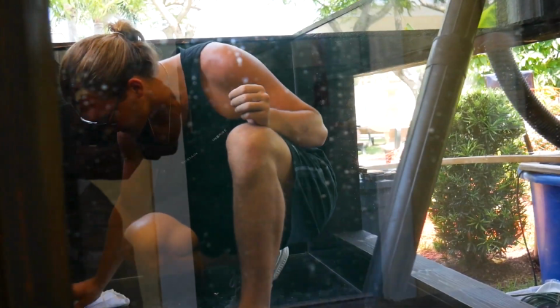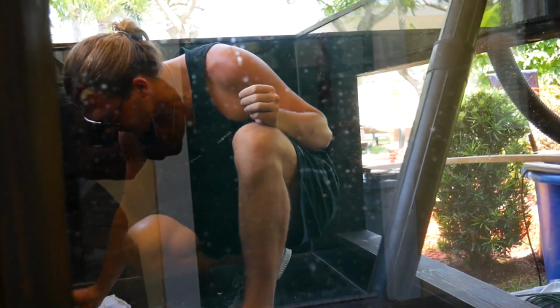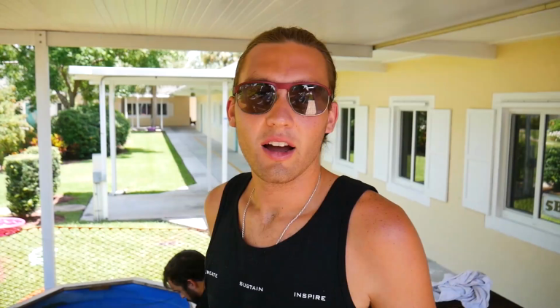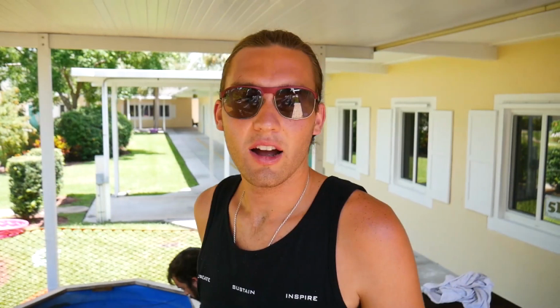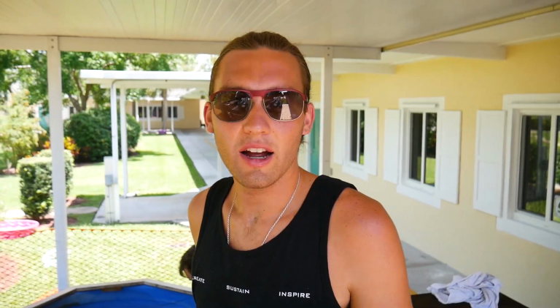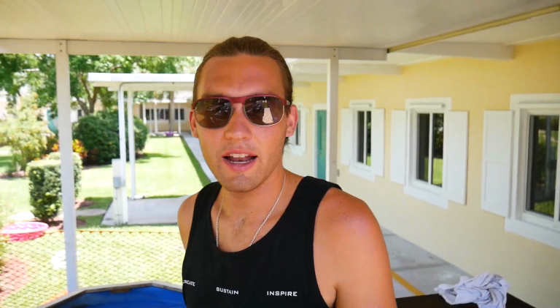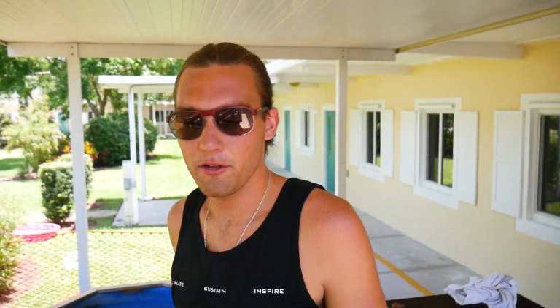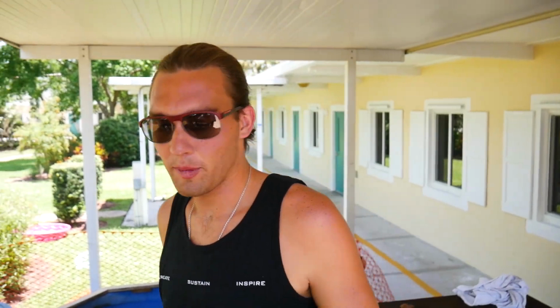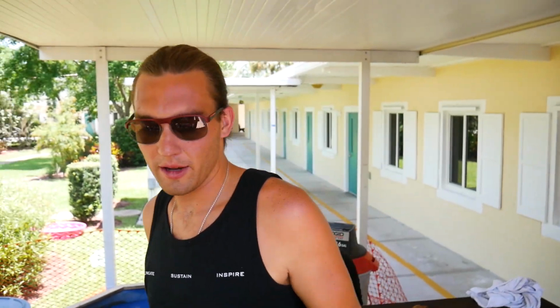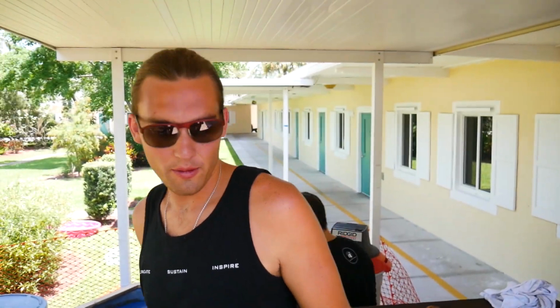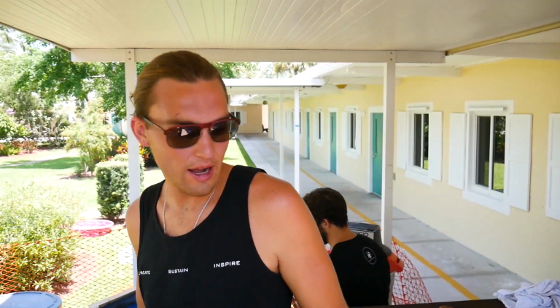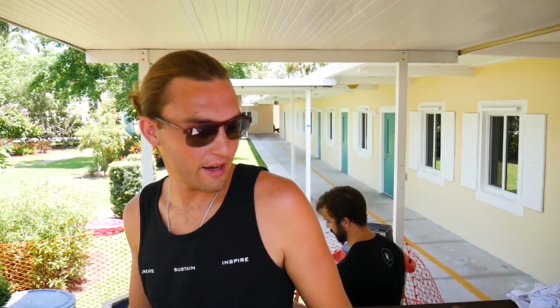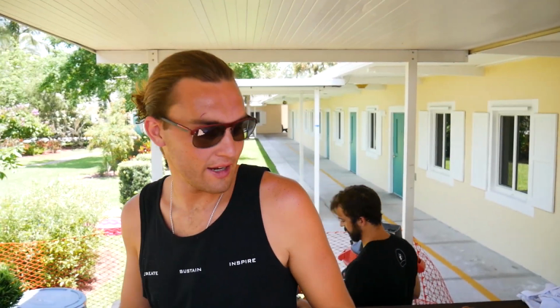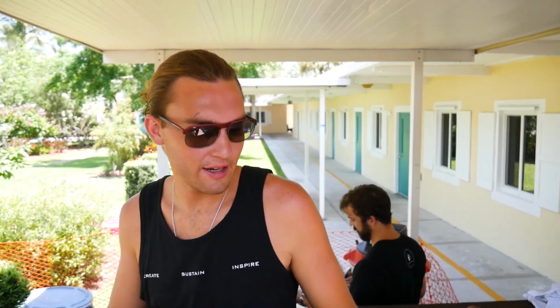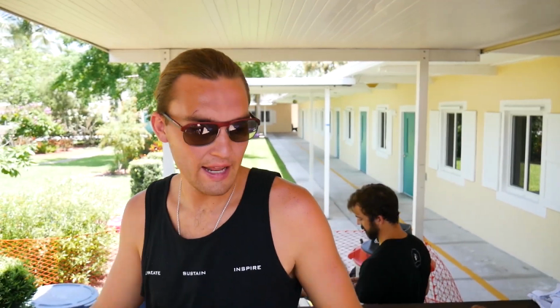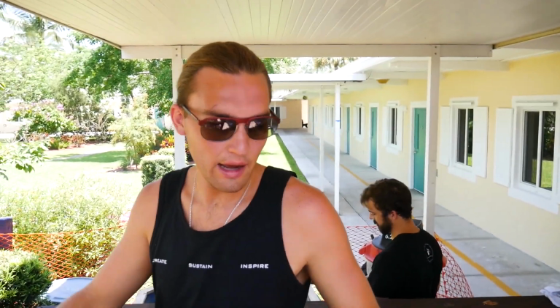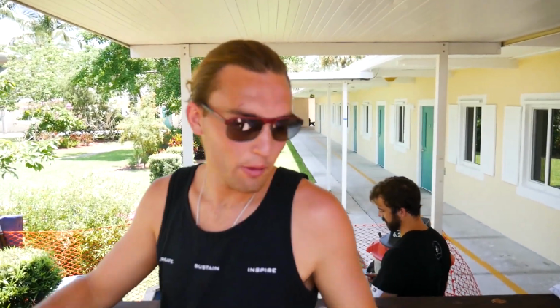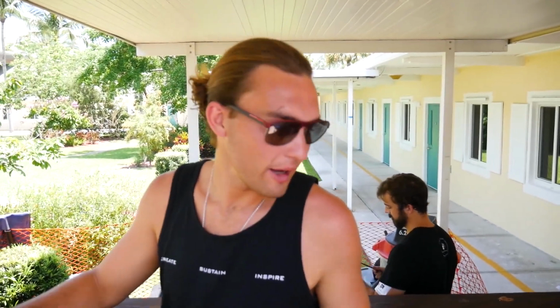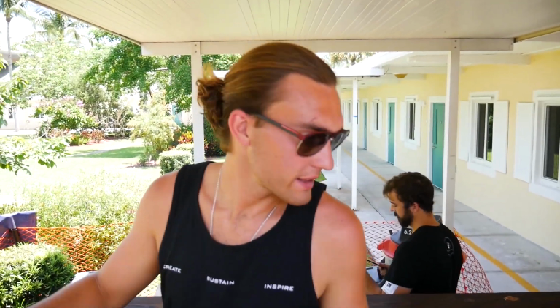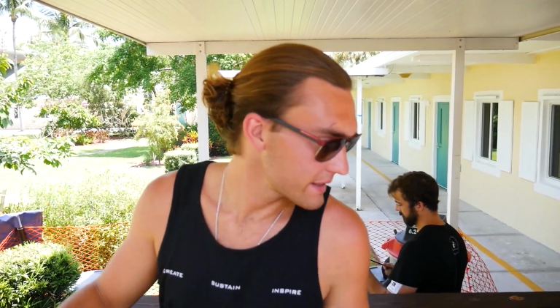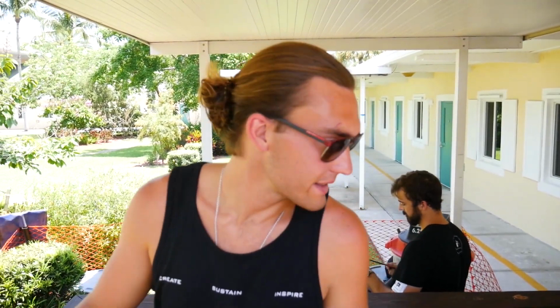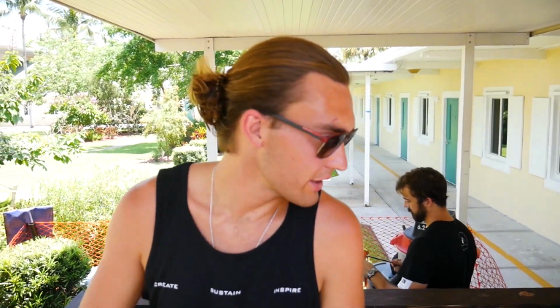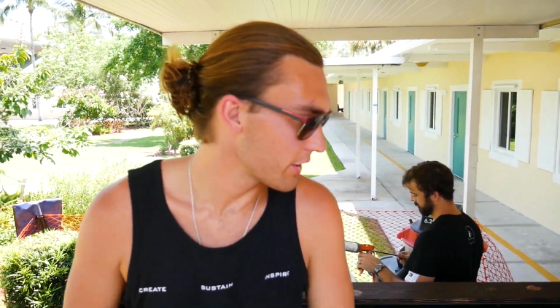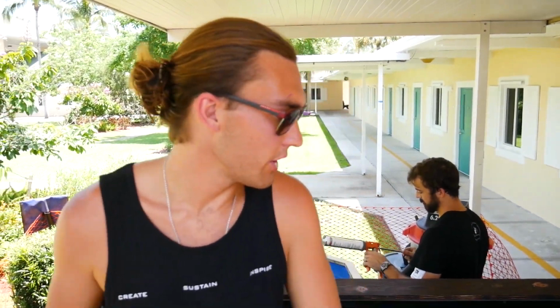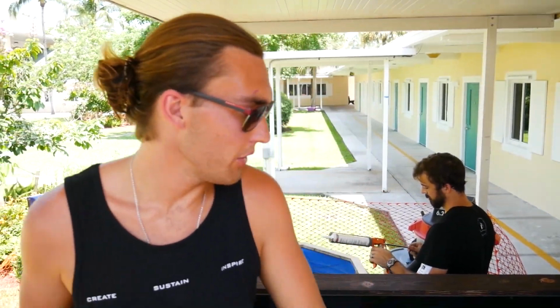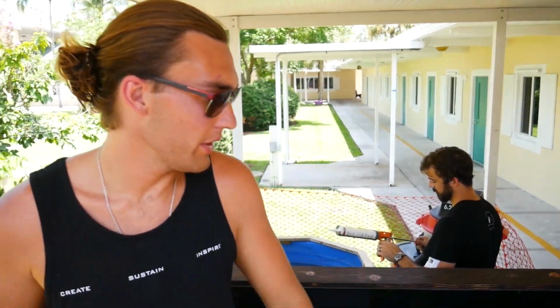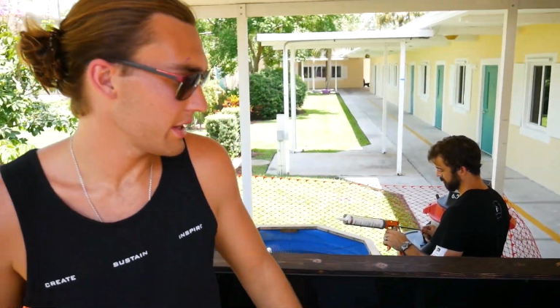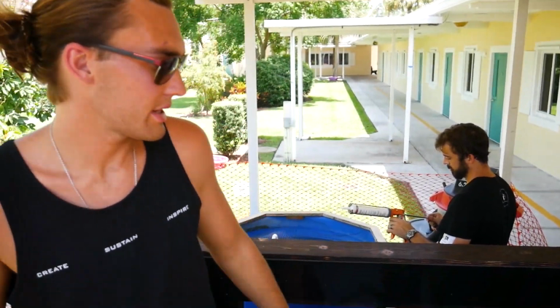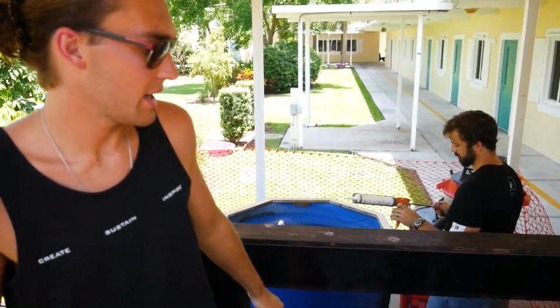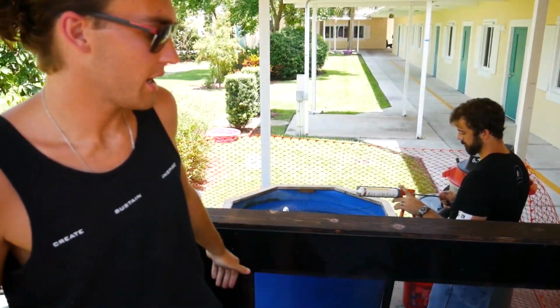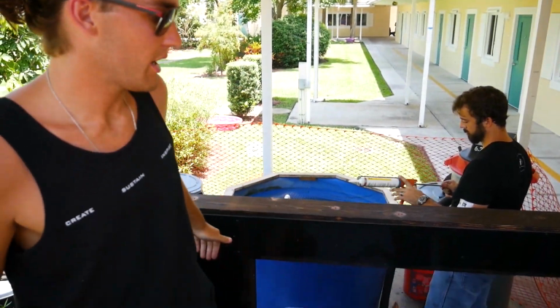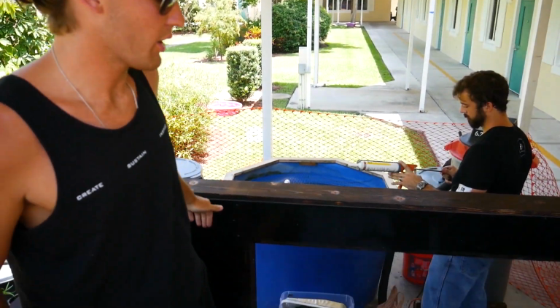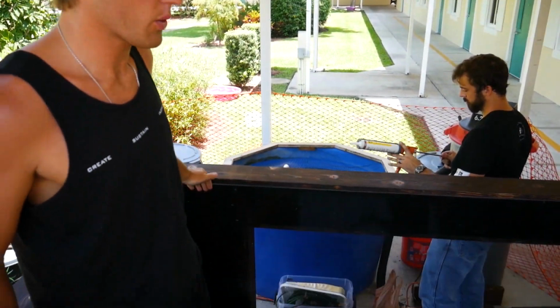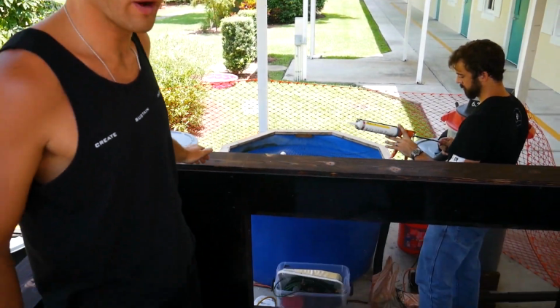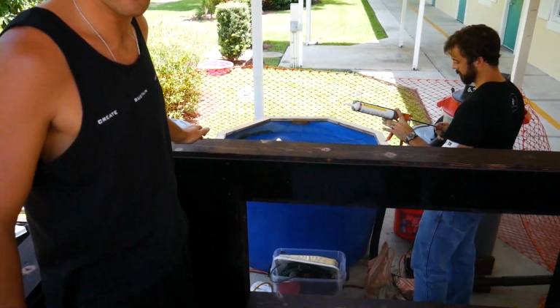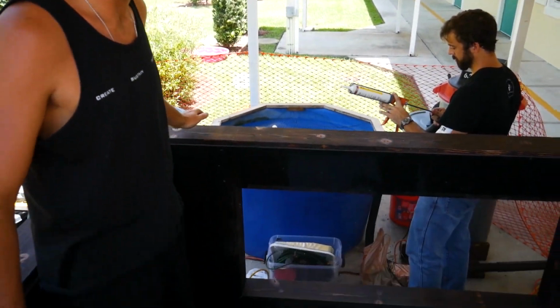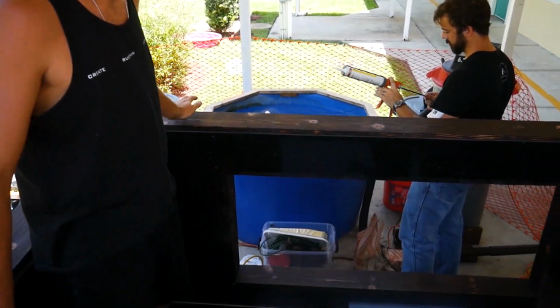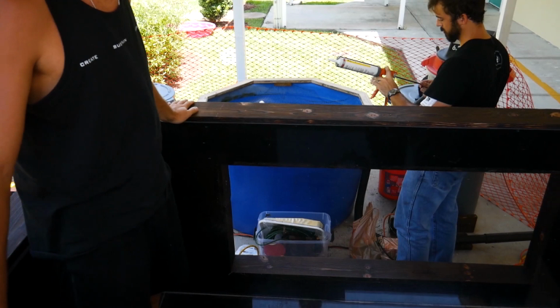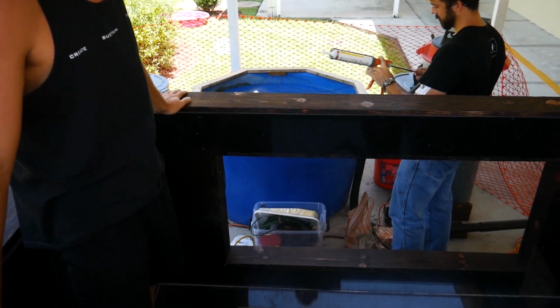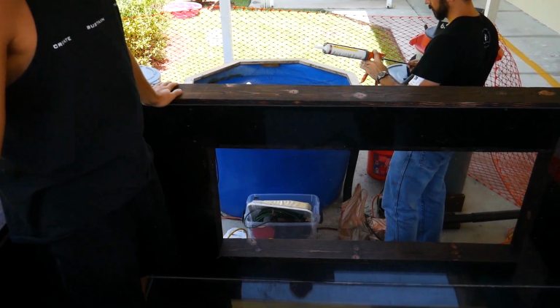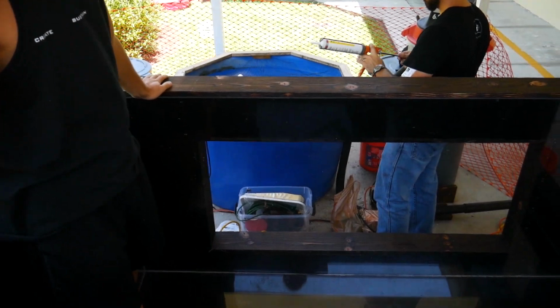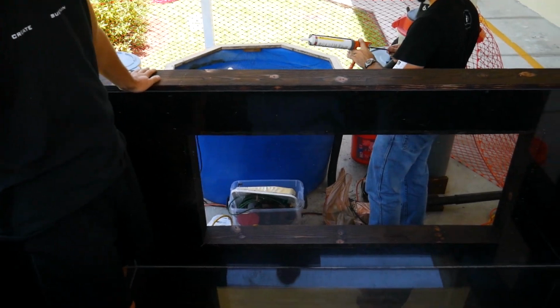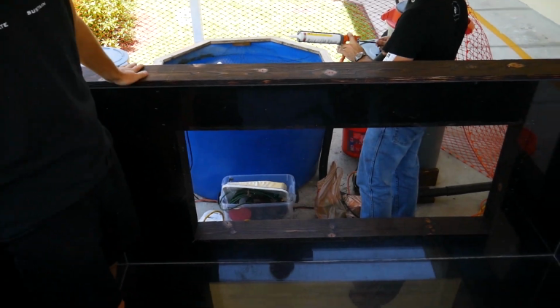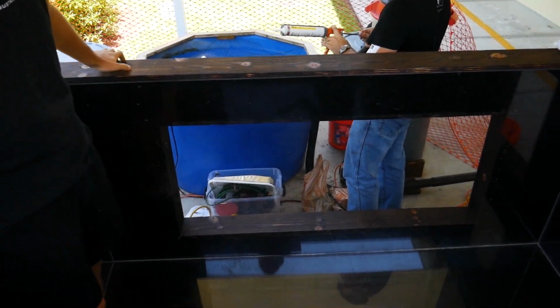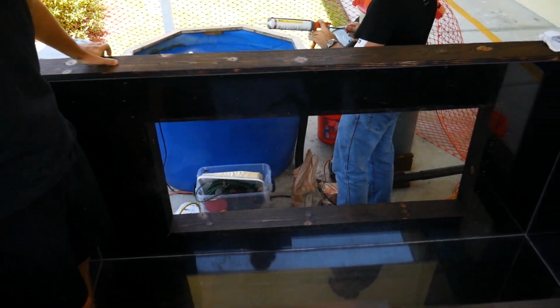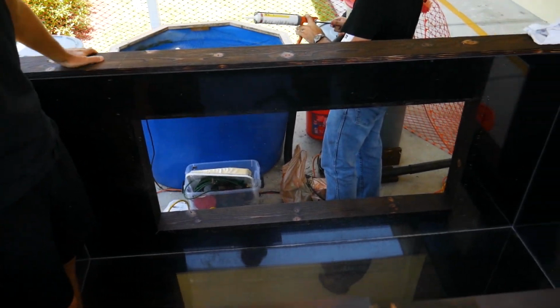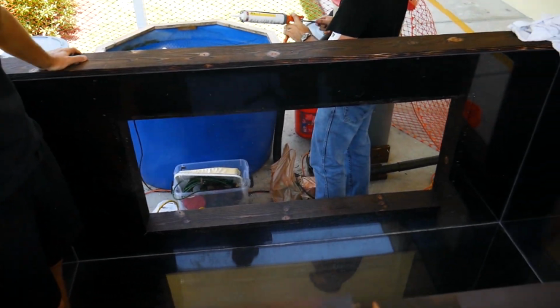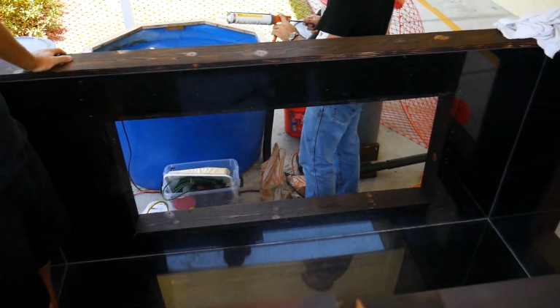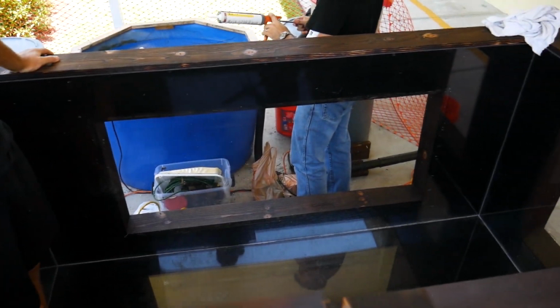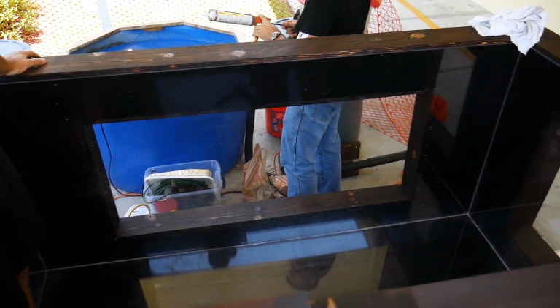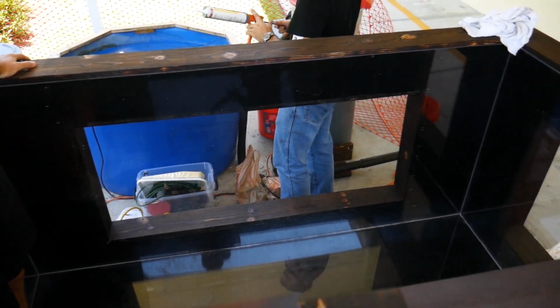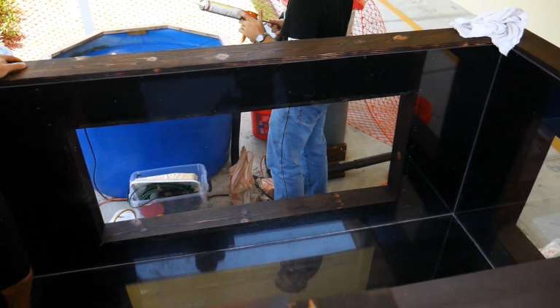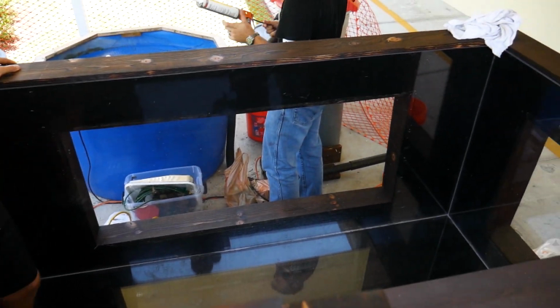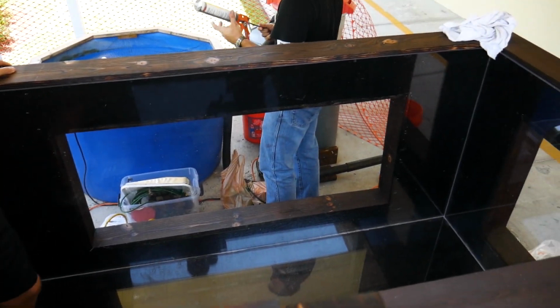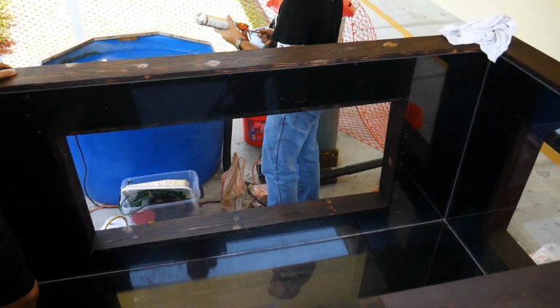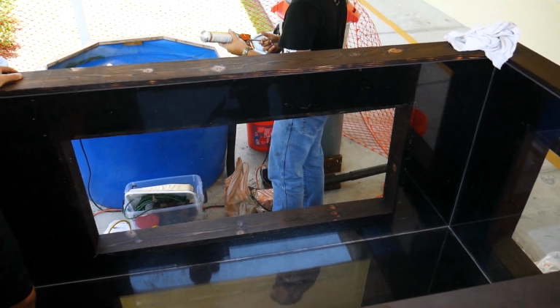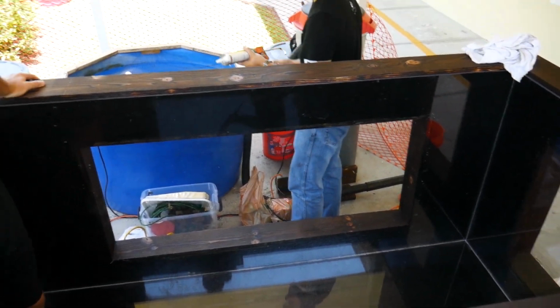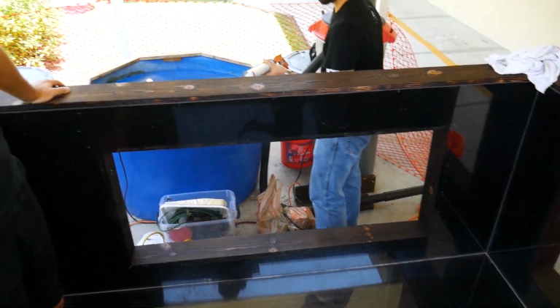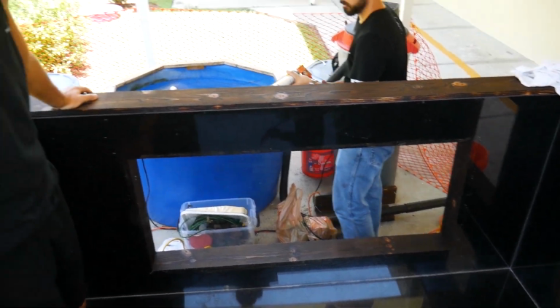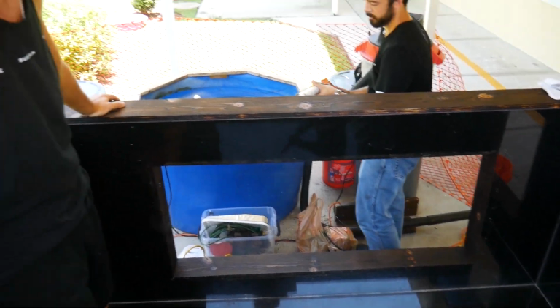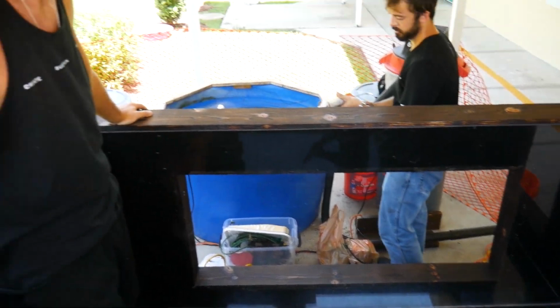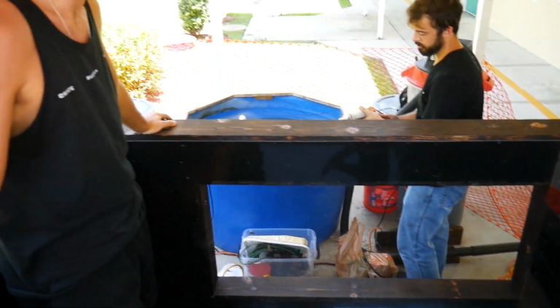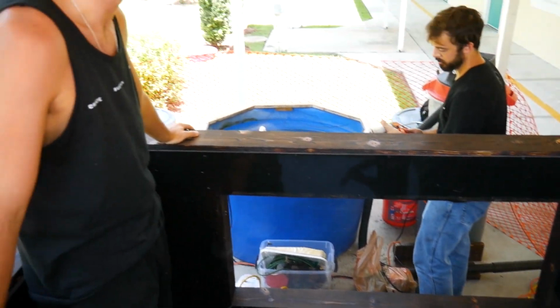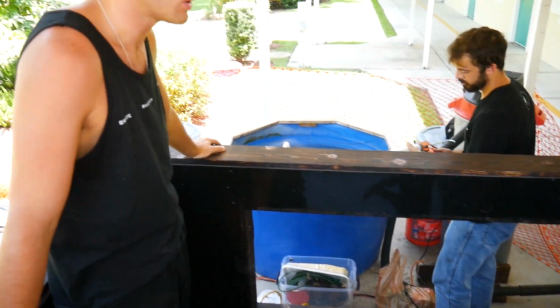All right everybody, we're out here now about to silicone this aquarium for our aquaponics system at American Heritage School.